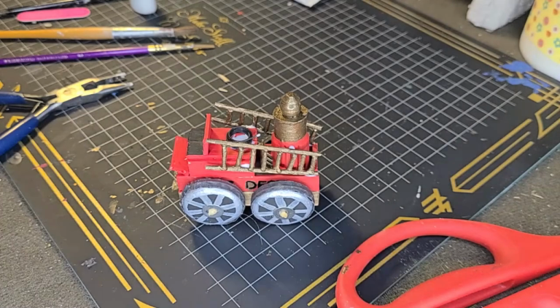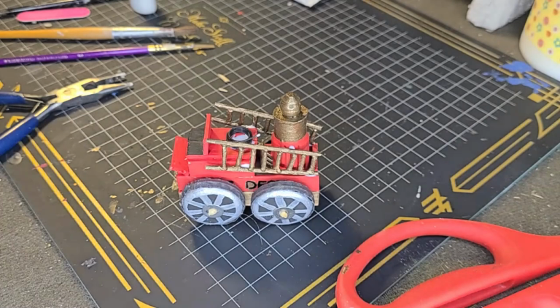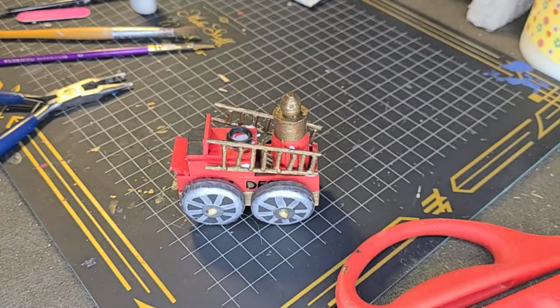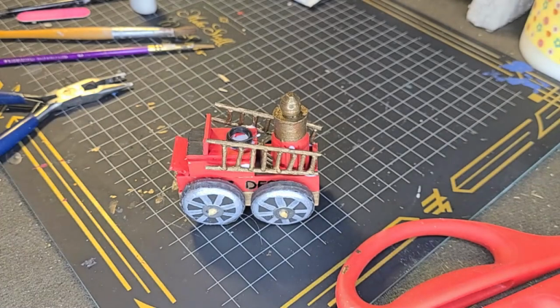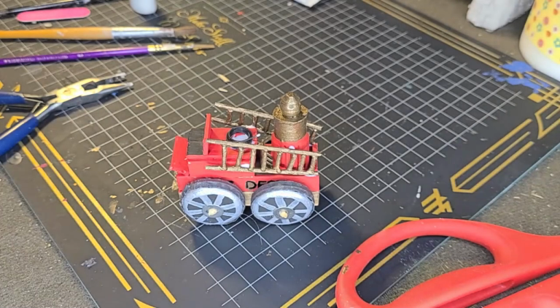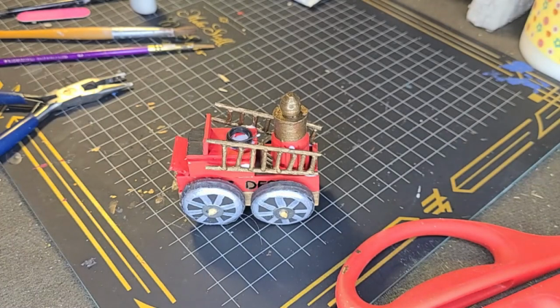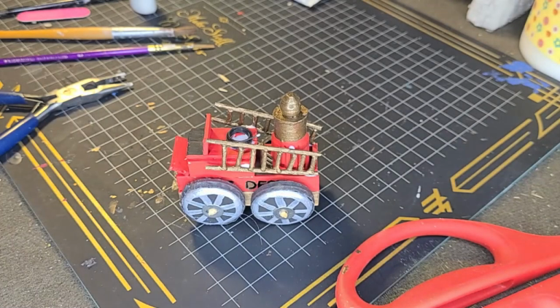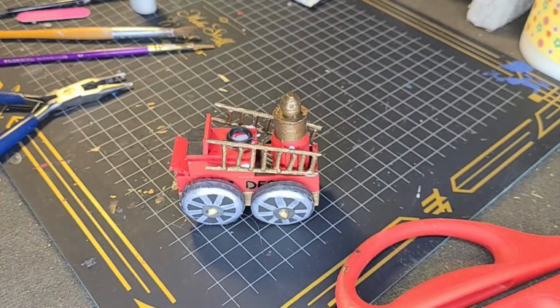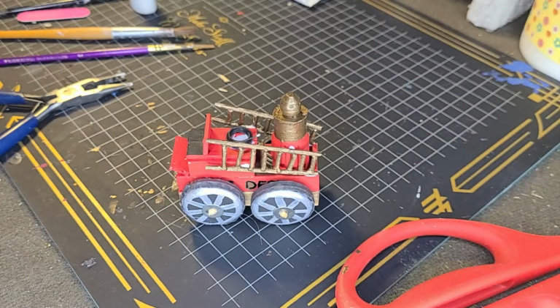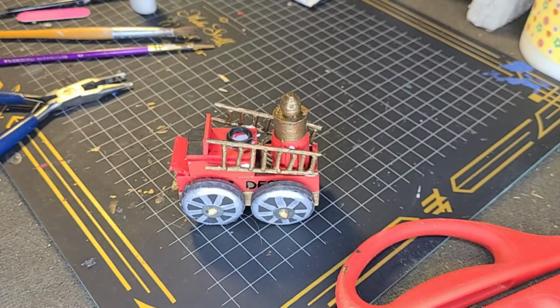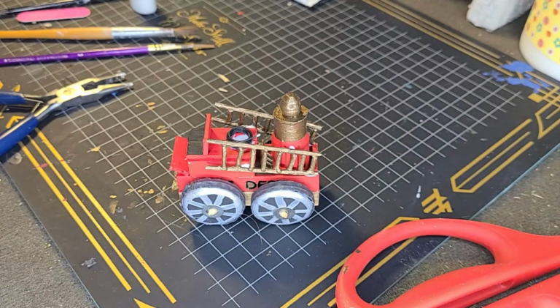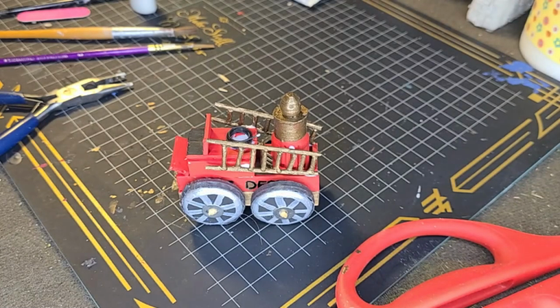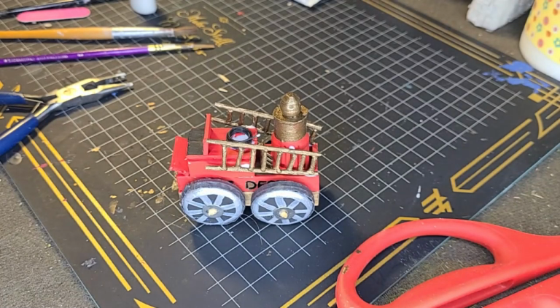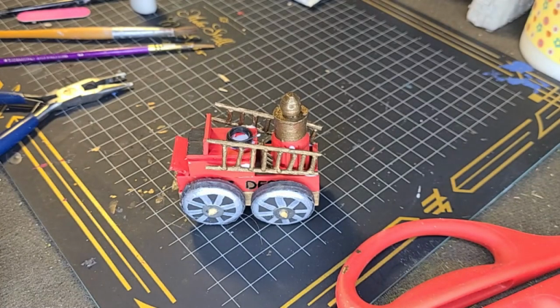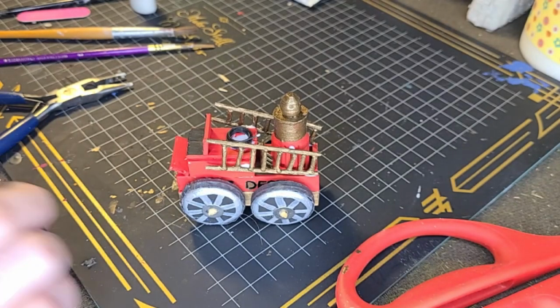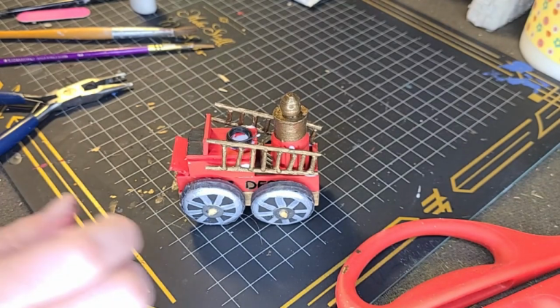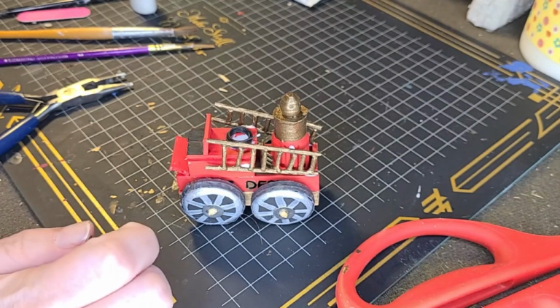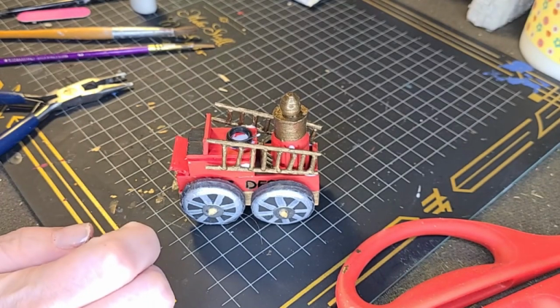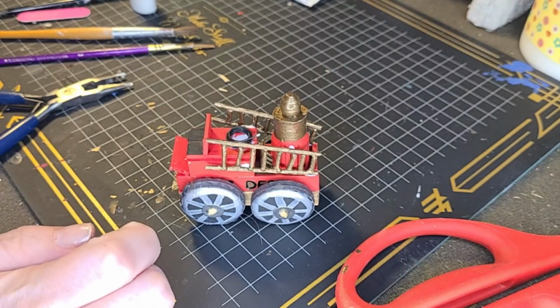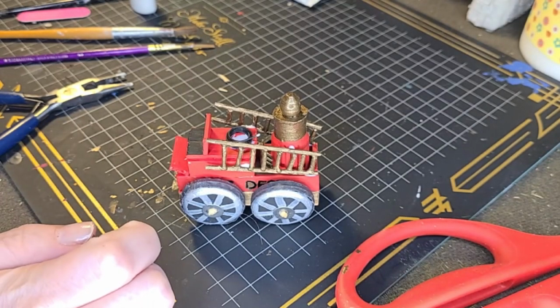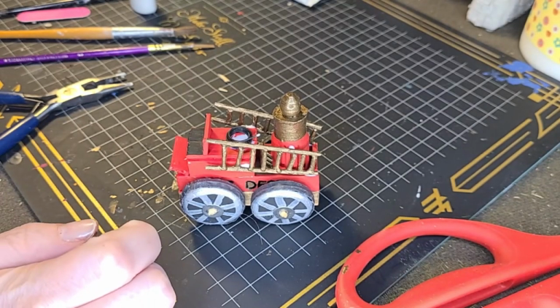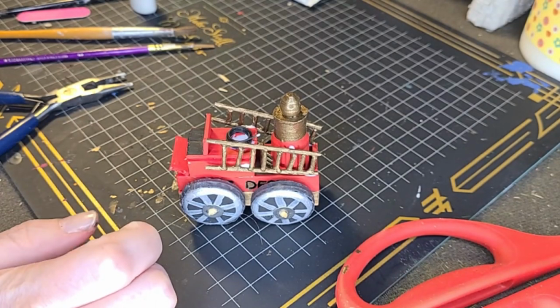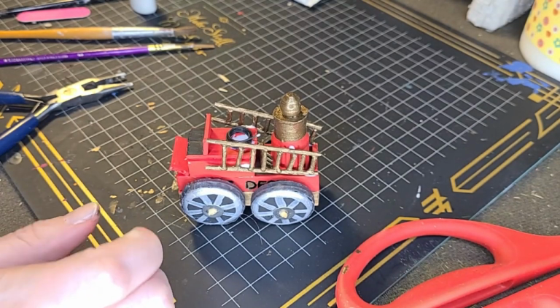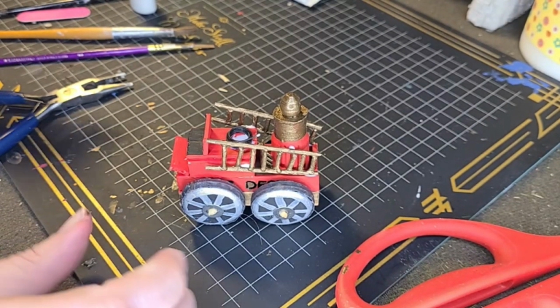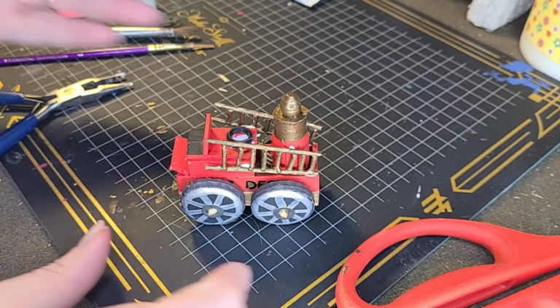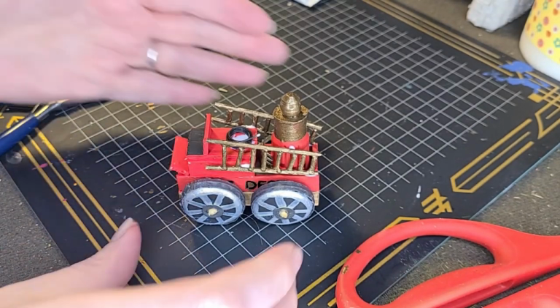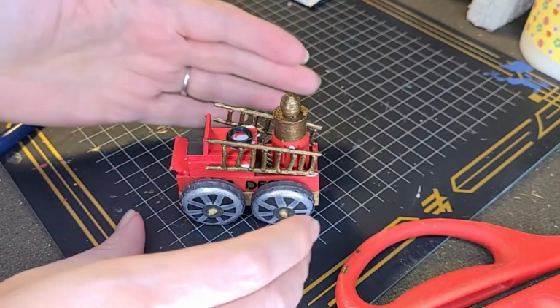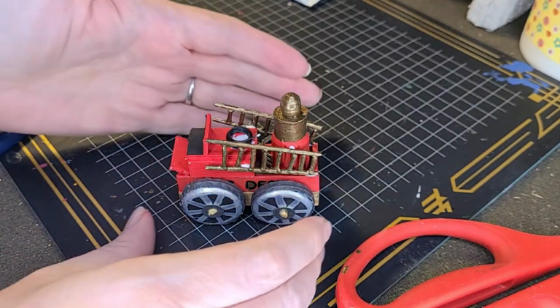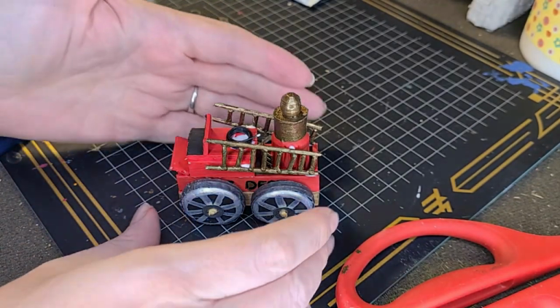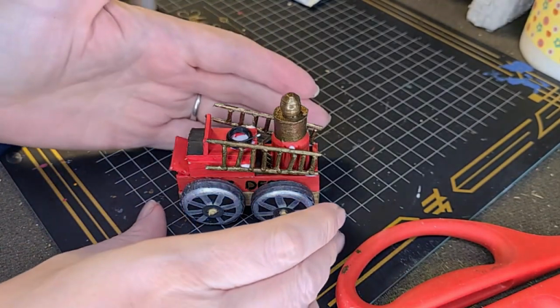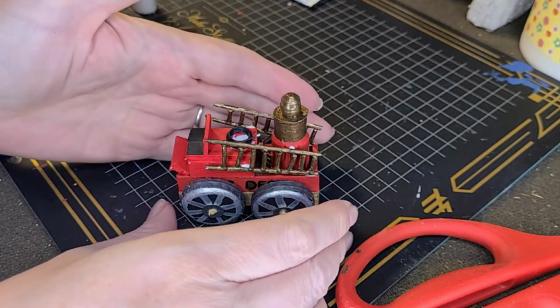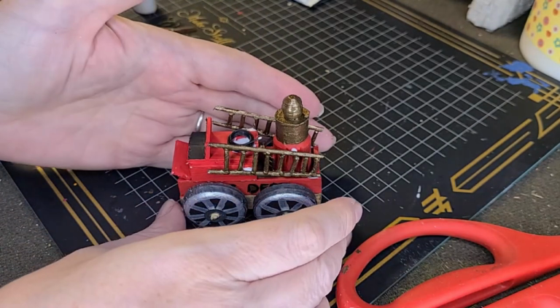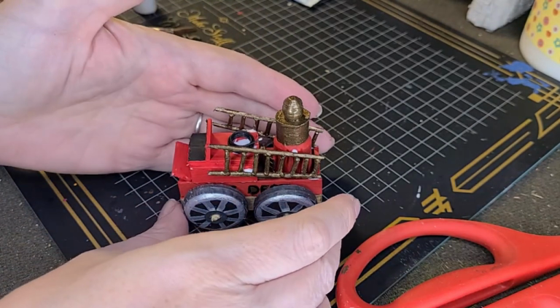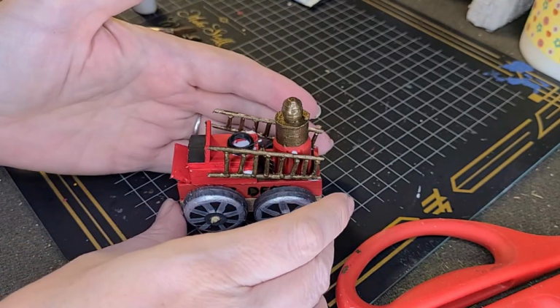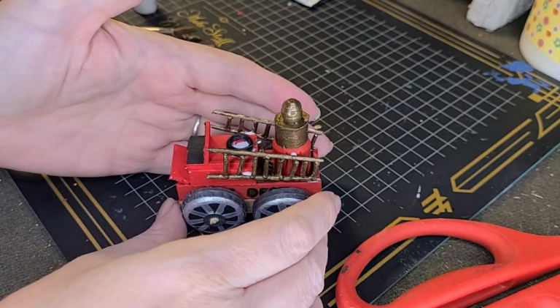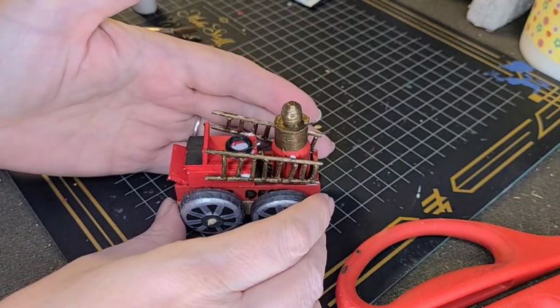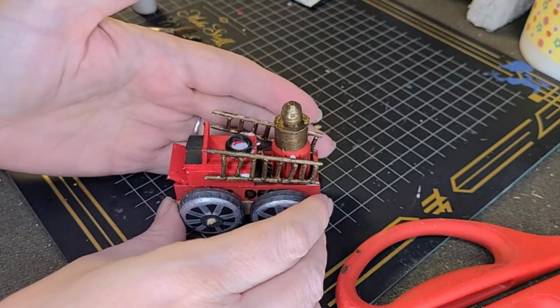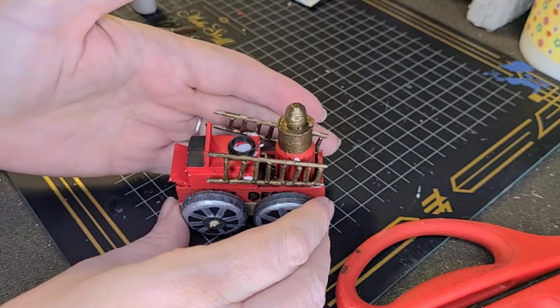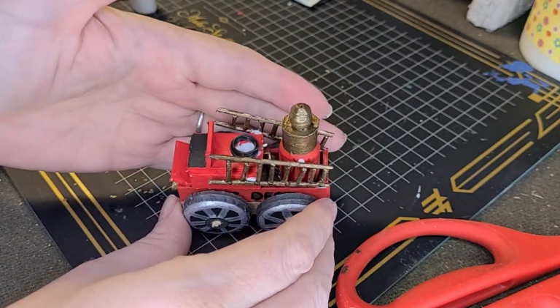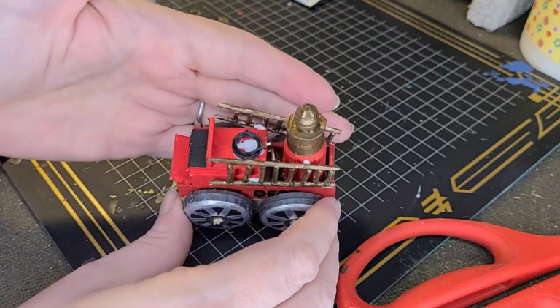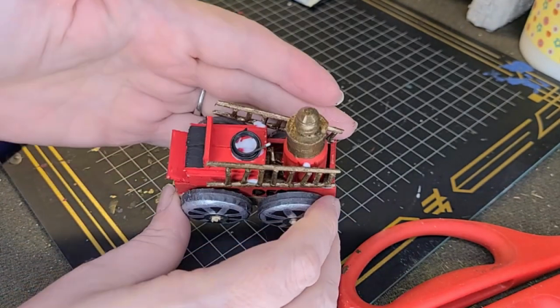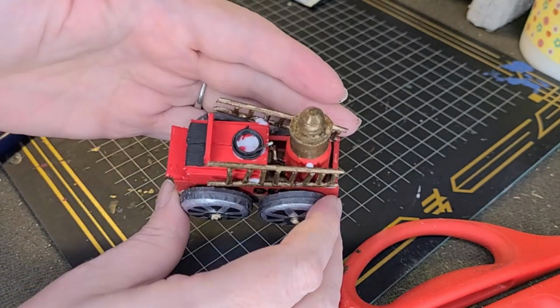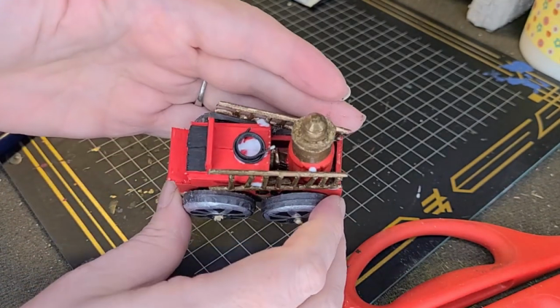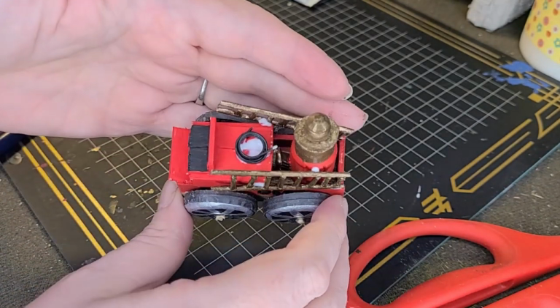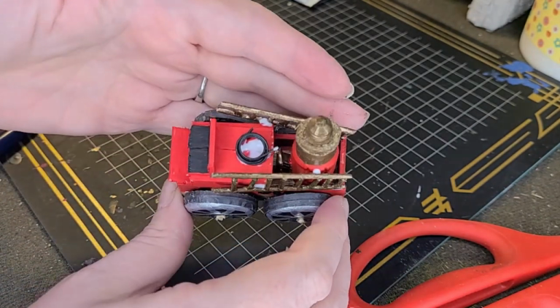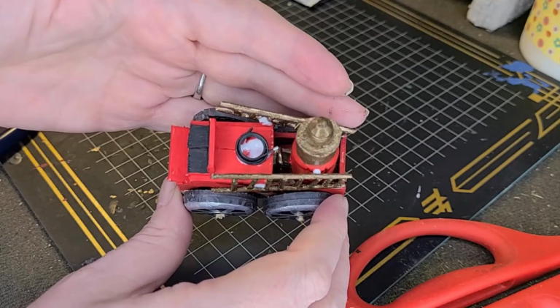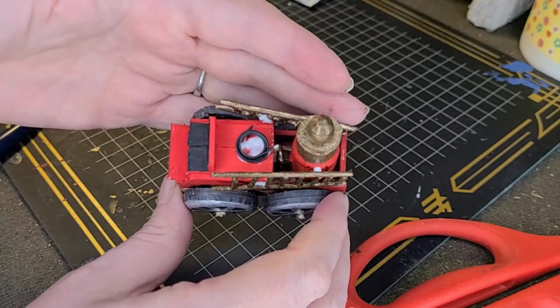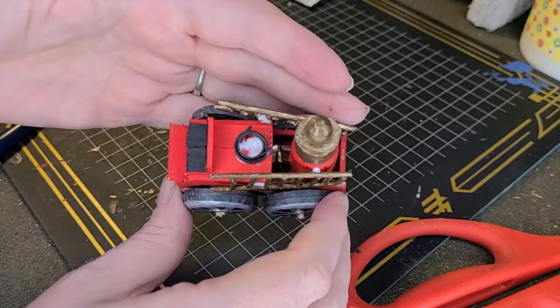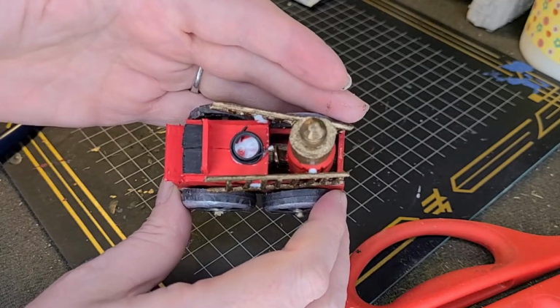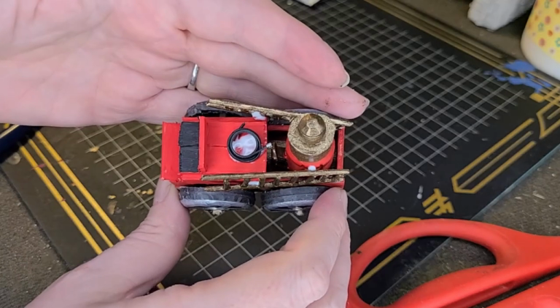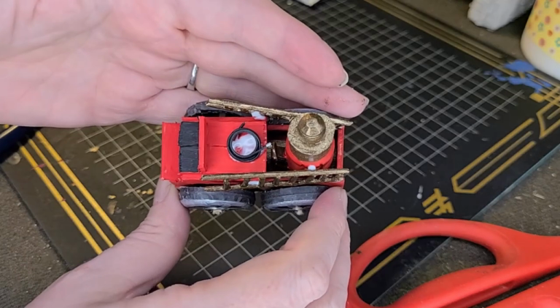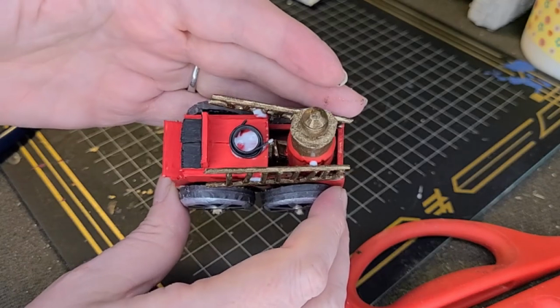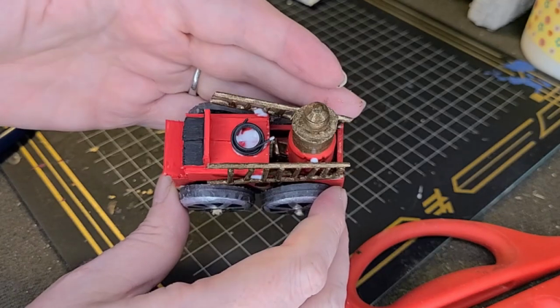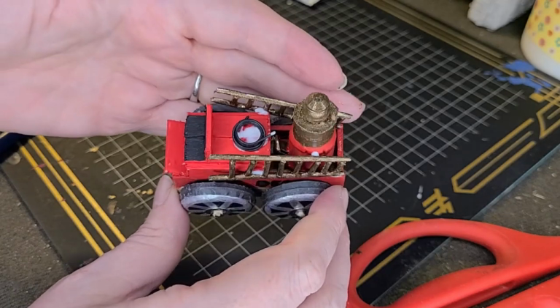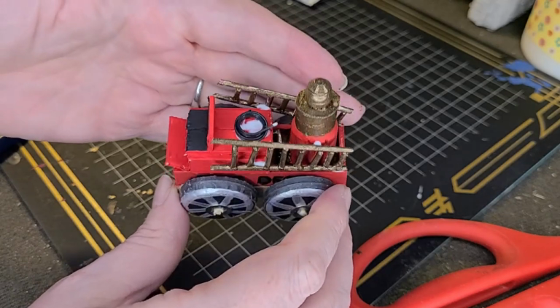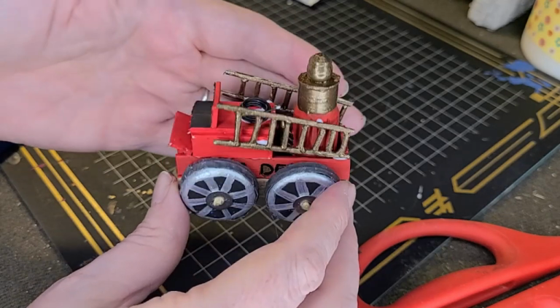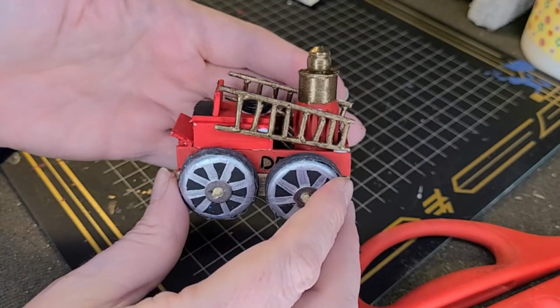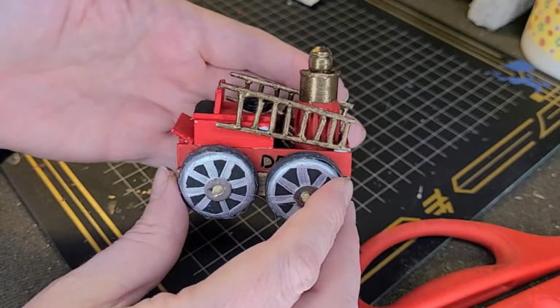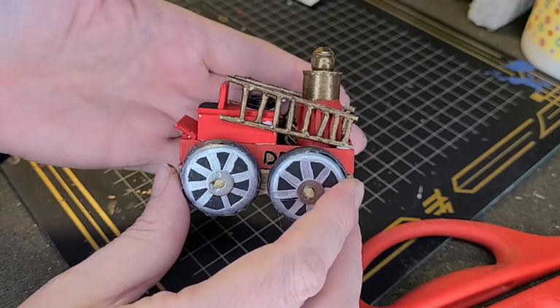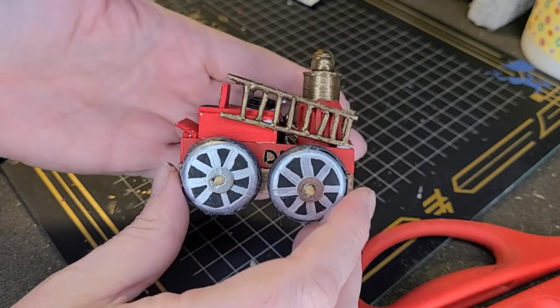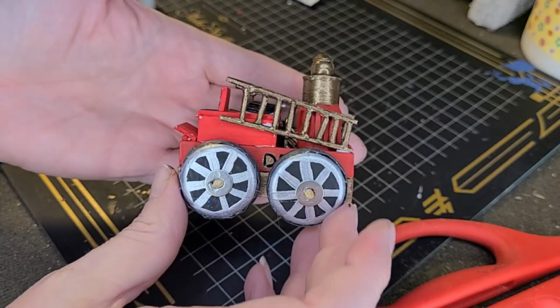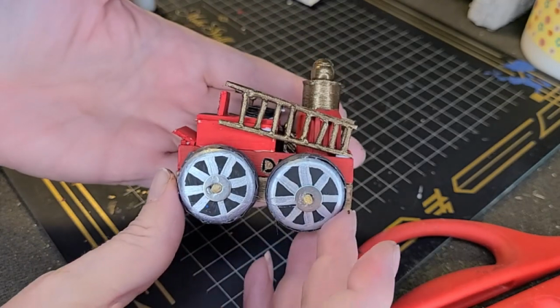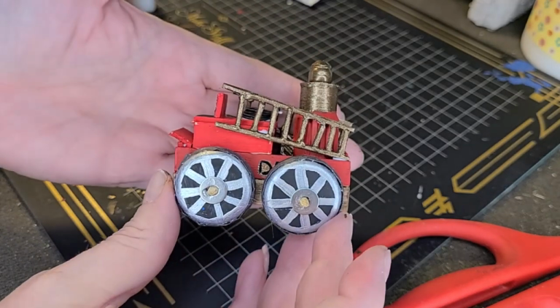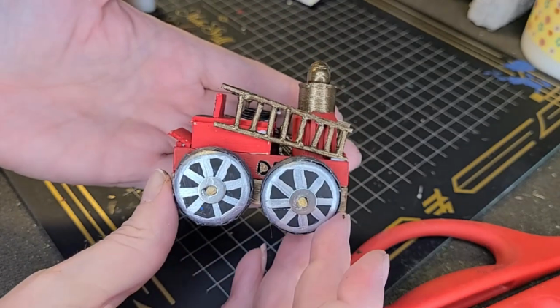All right, where's the fire? We're gonna make a little horse-drawn fire wagon.